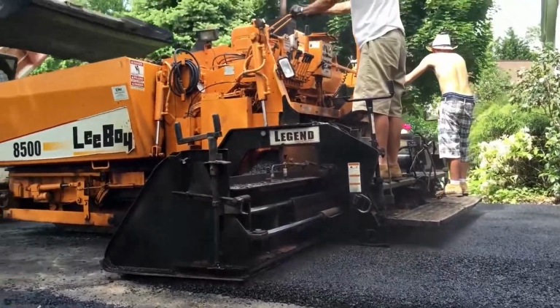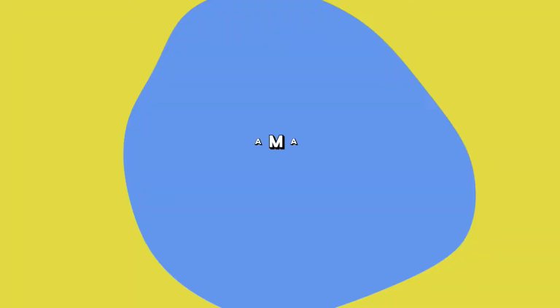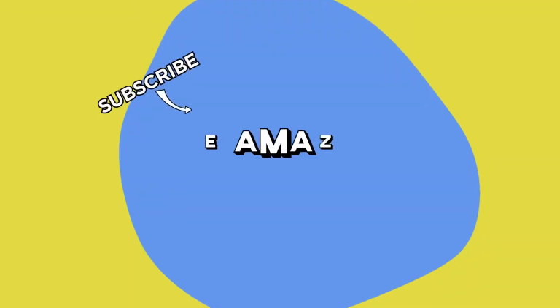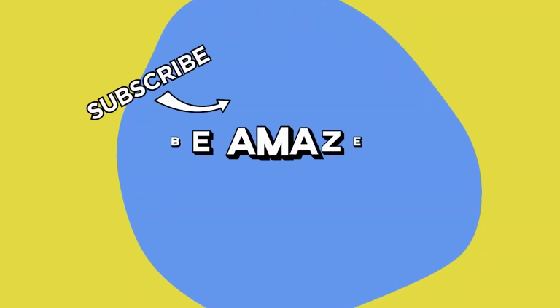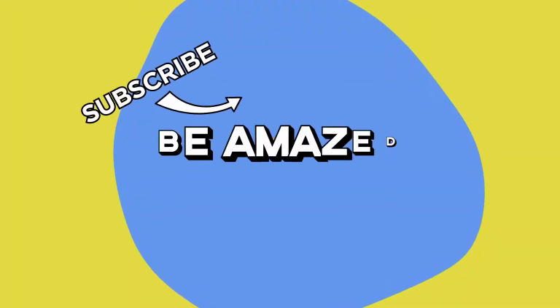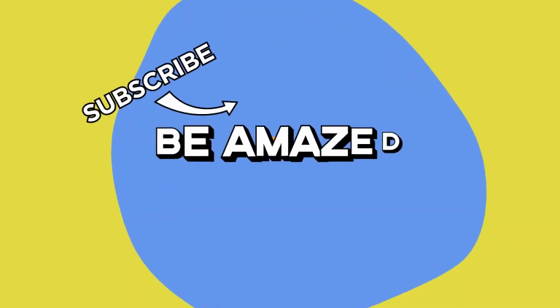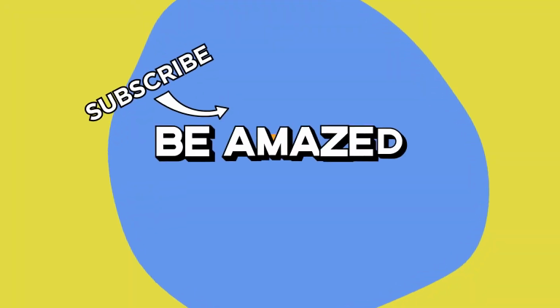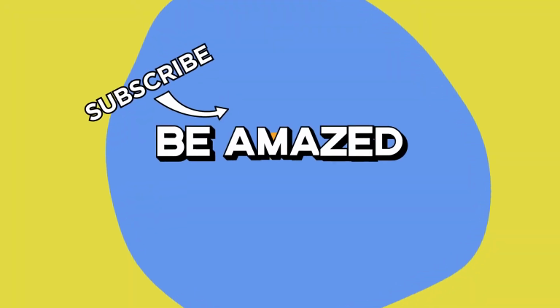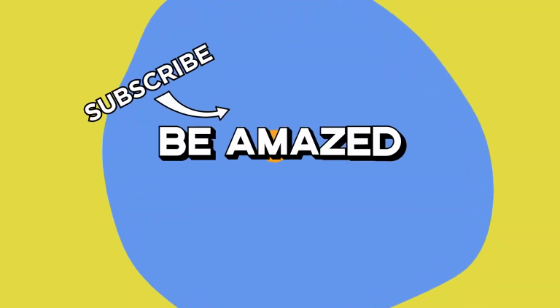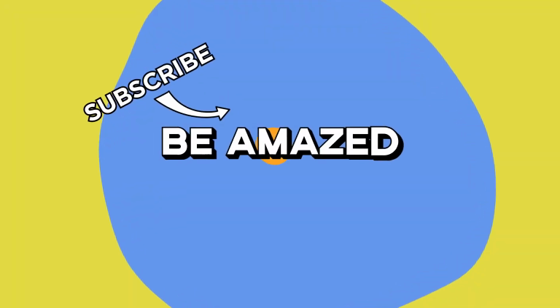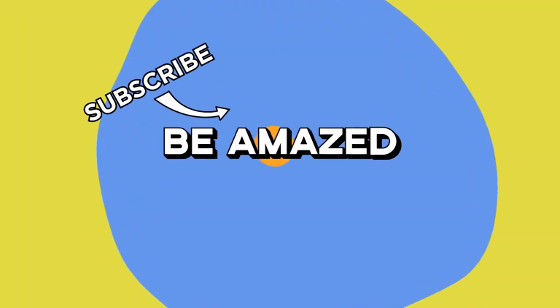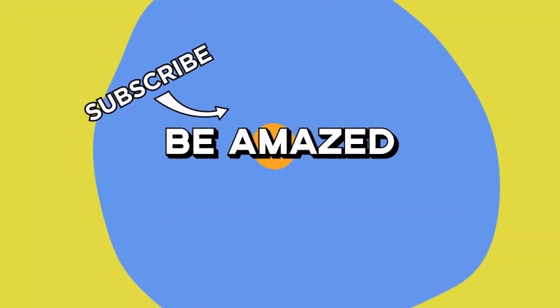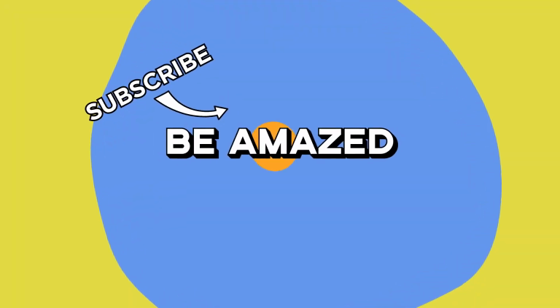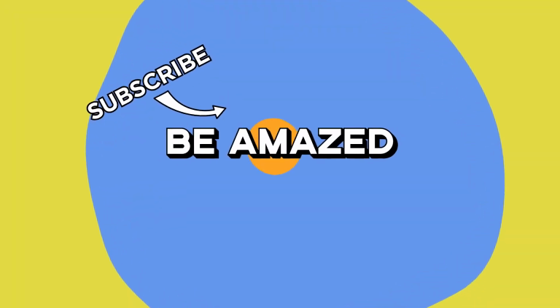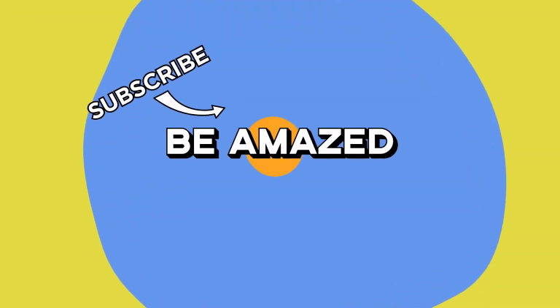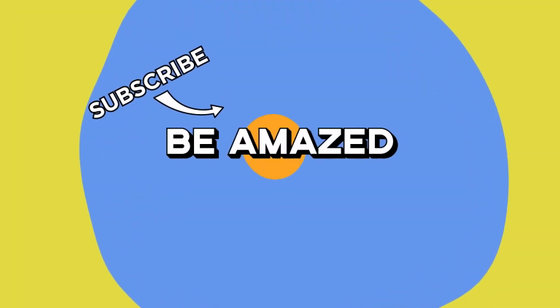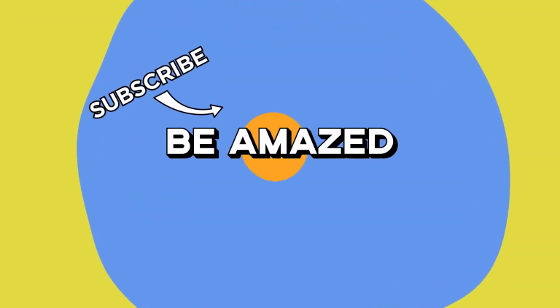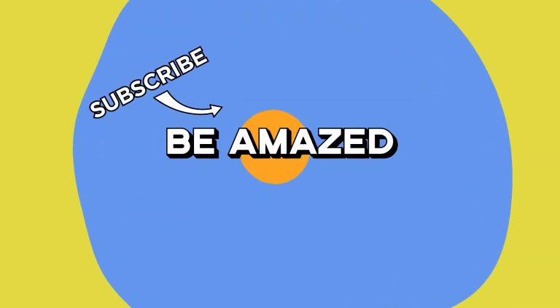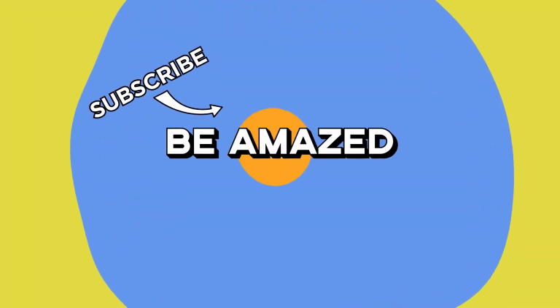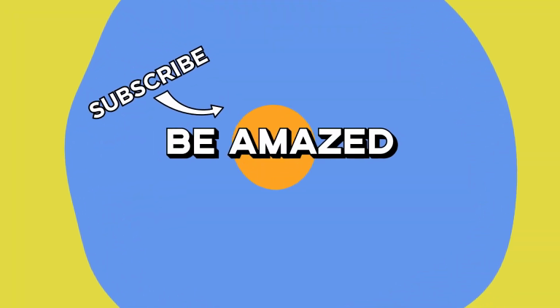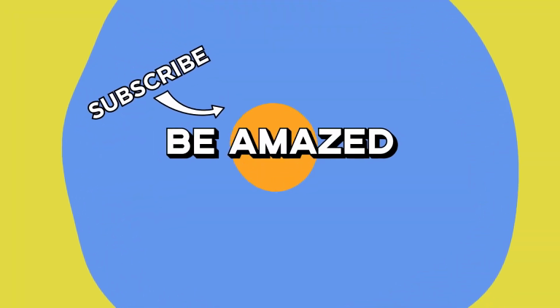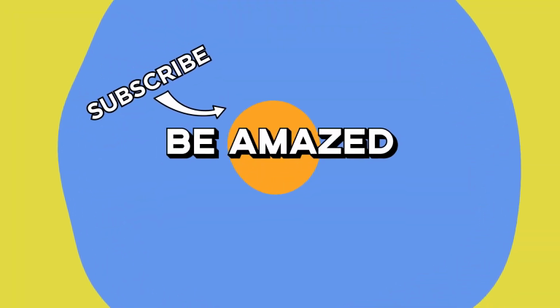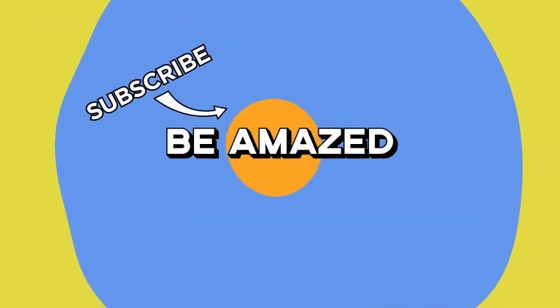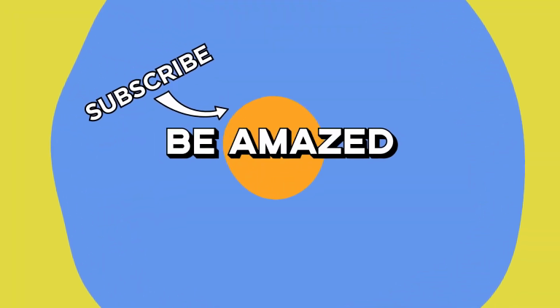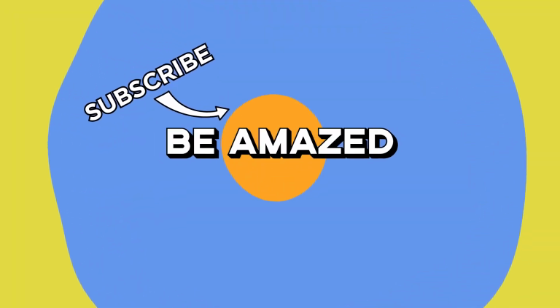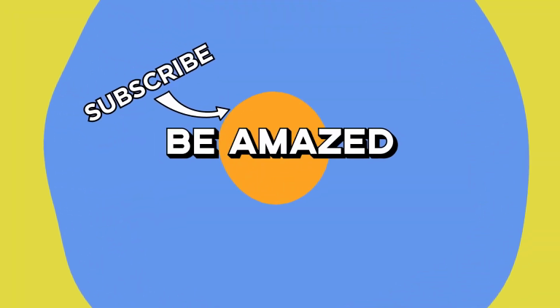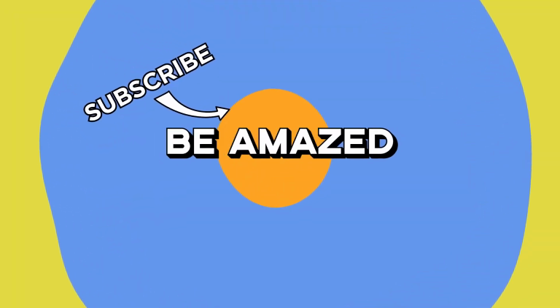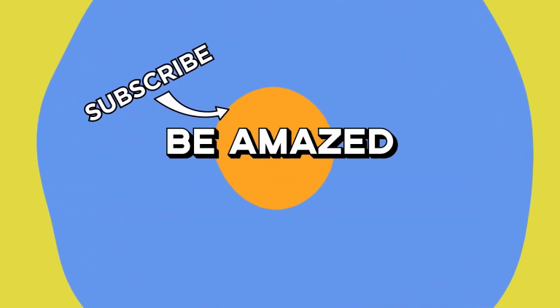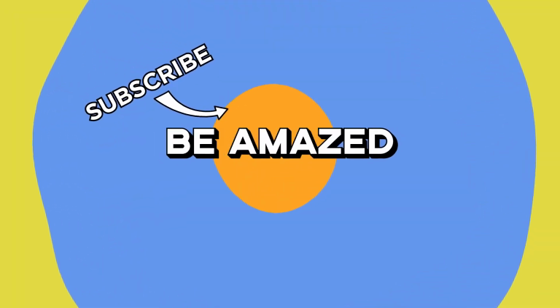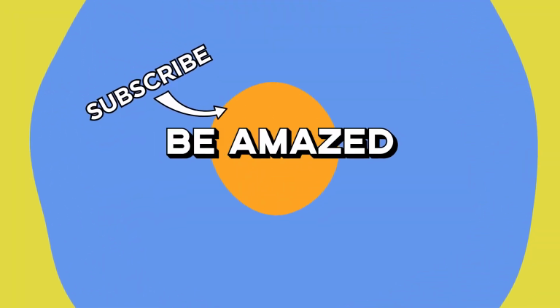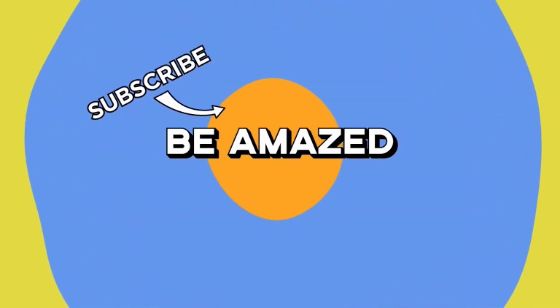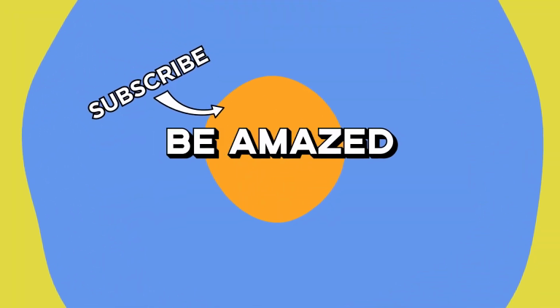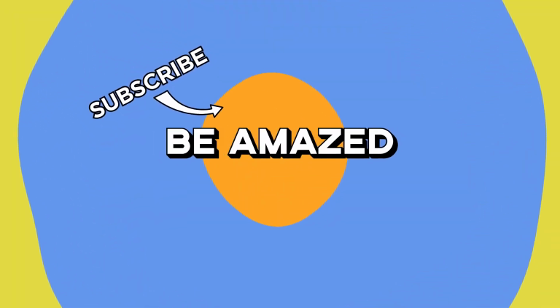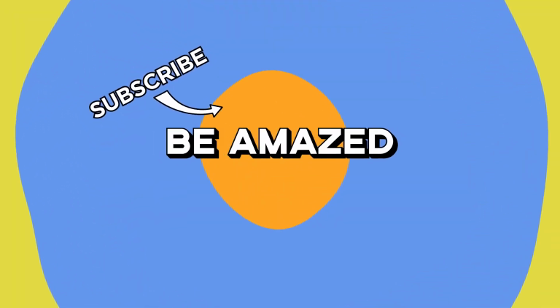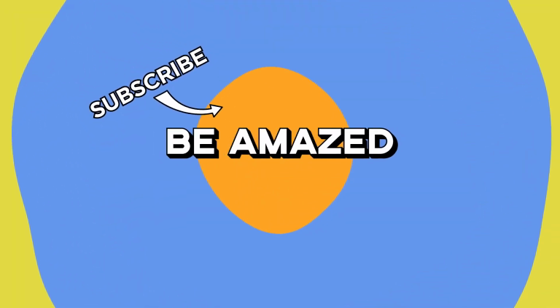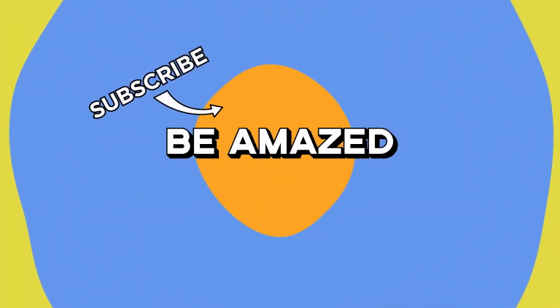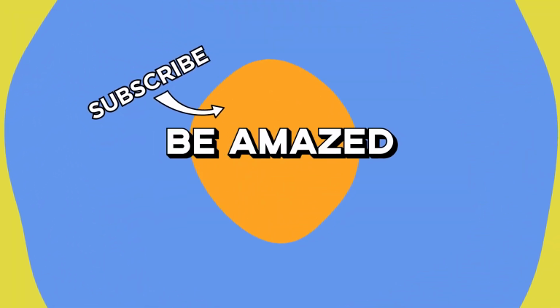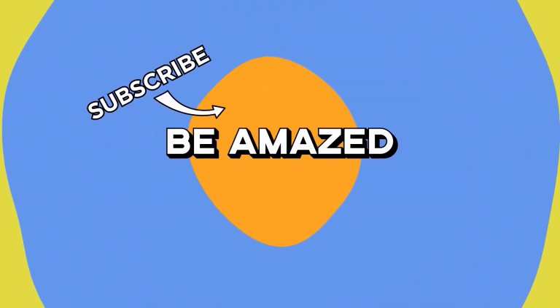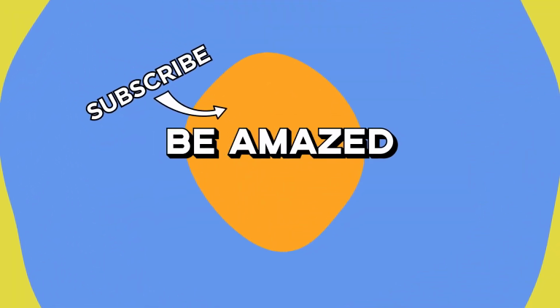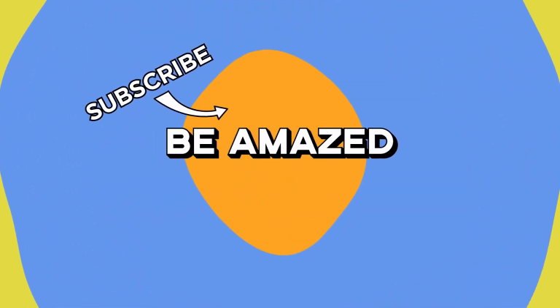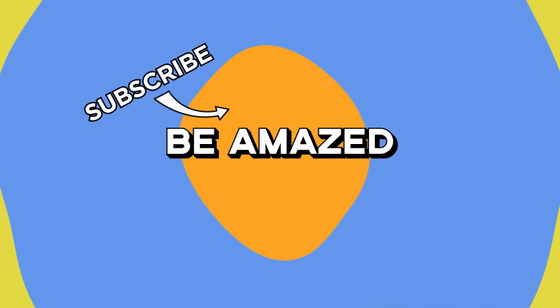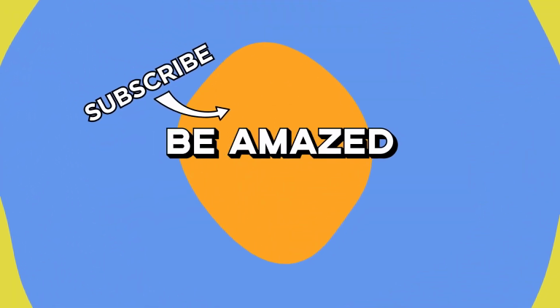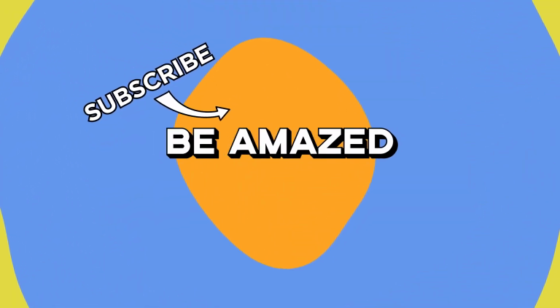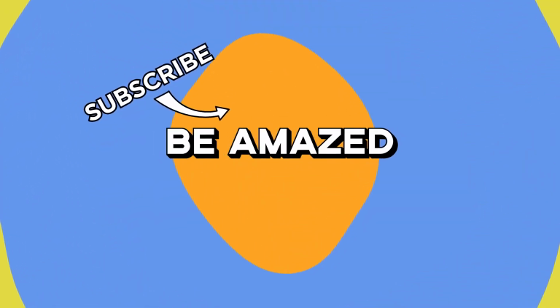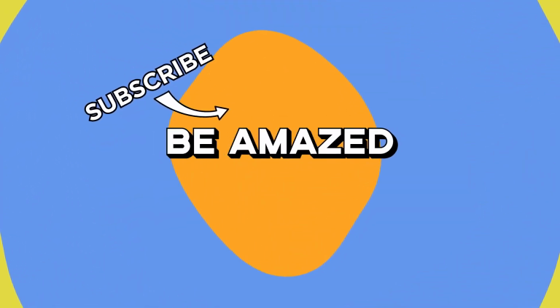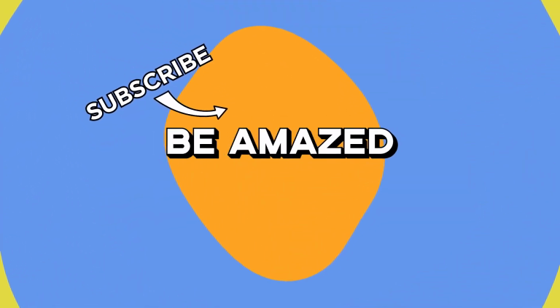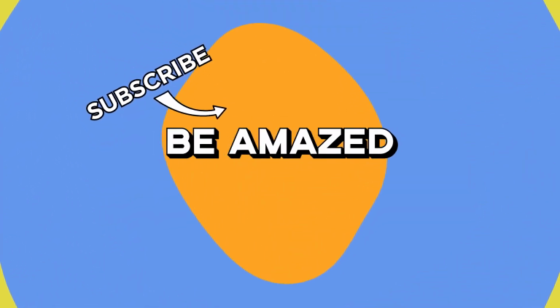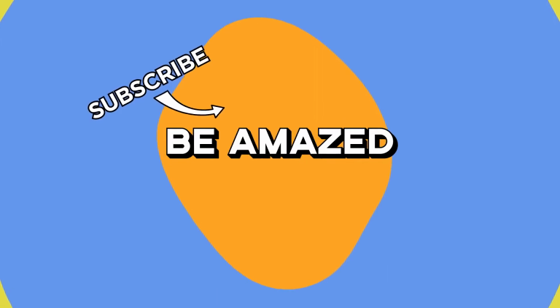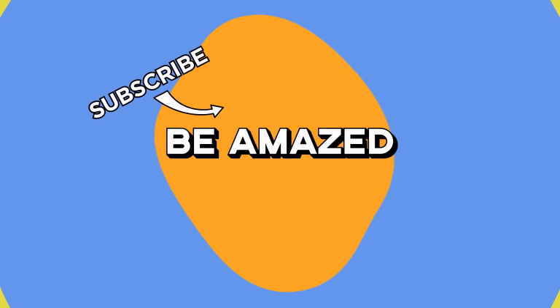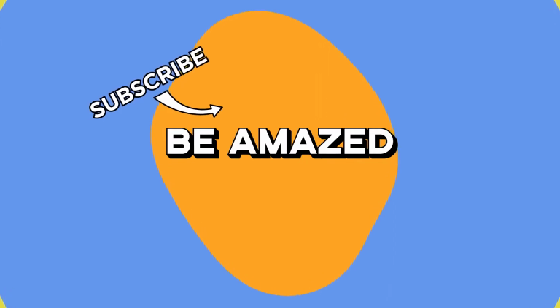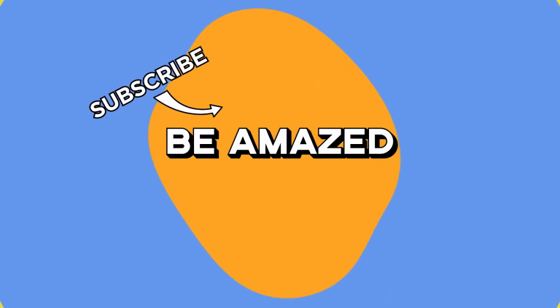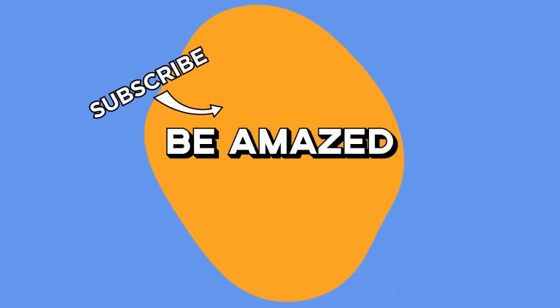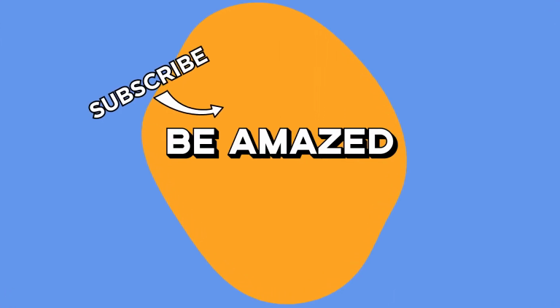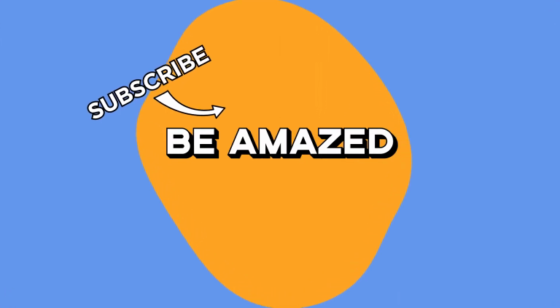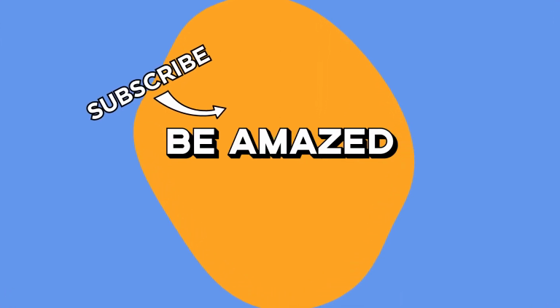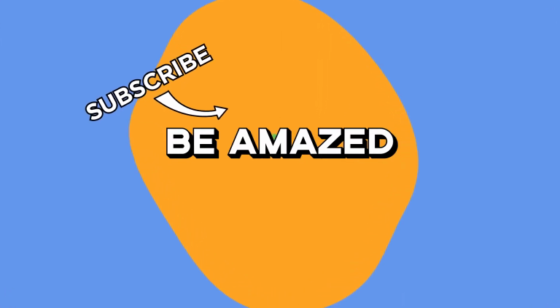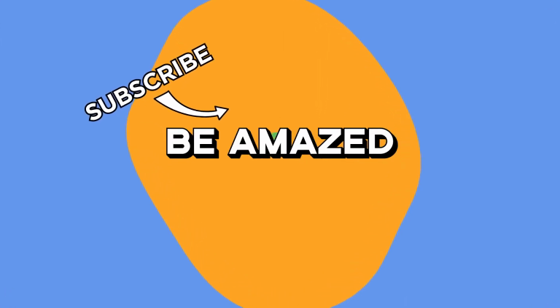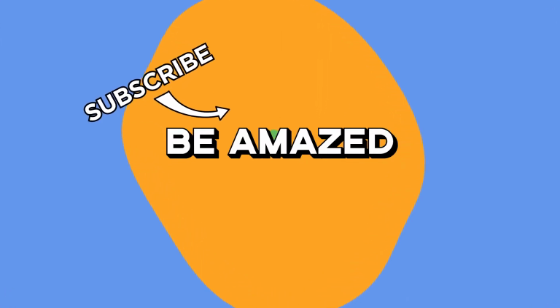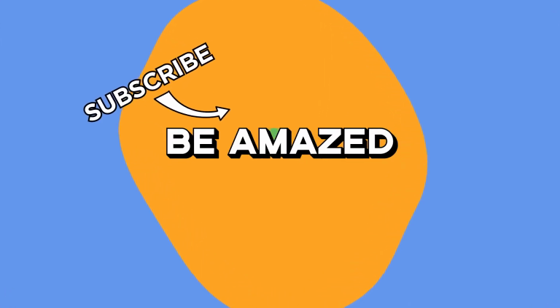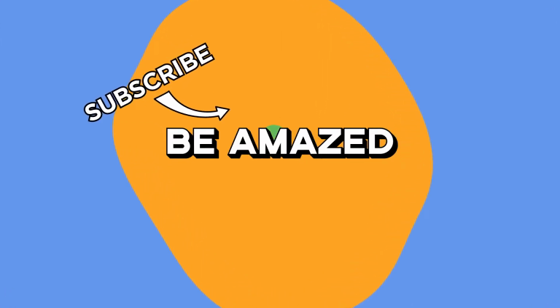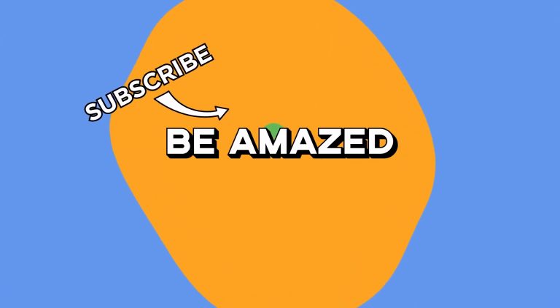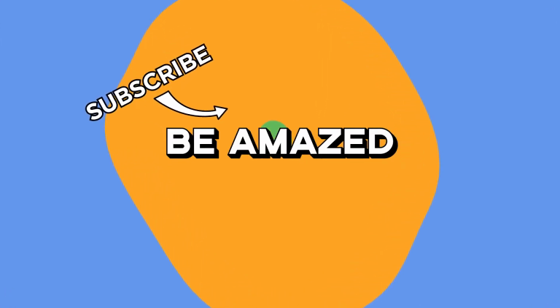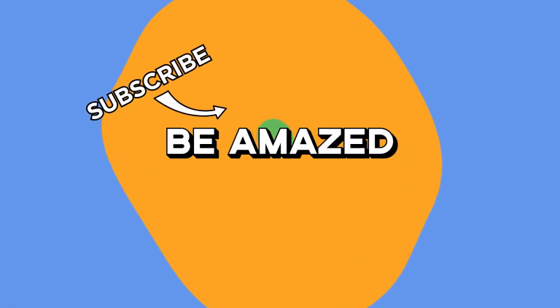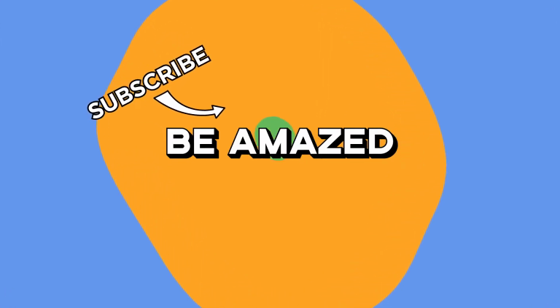Did any of these amazing road-building technologies surprise you? Let me know in the comments below, and thanks for watching.